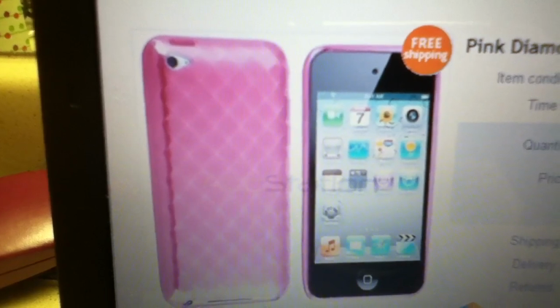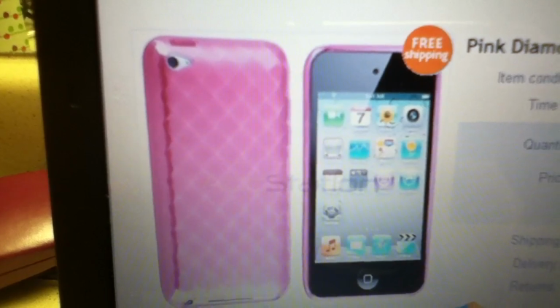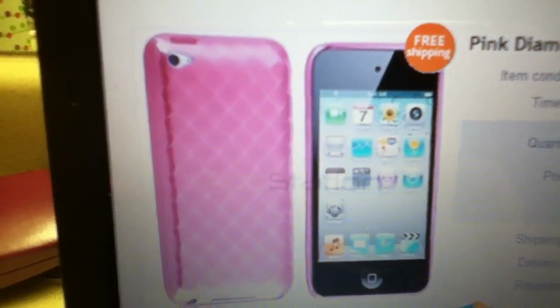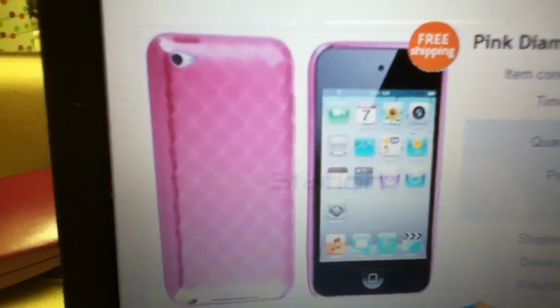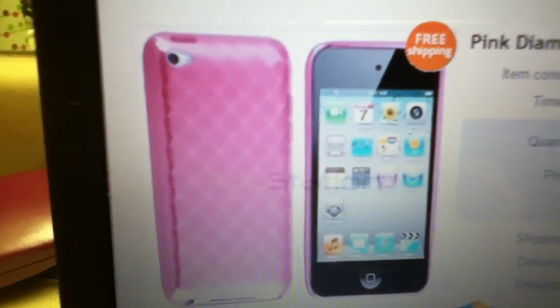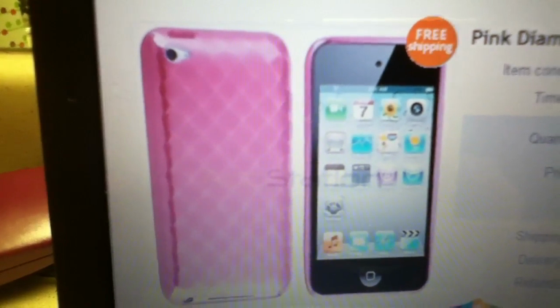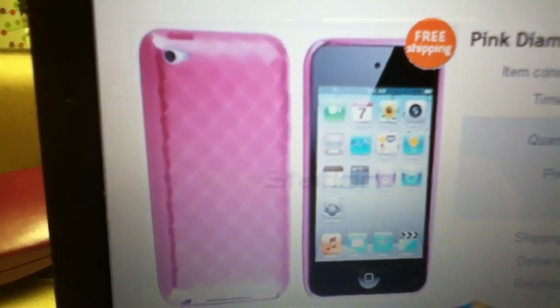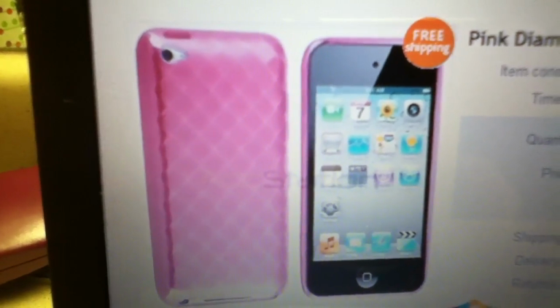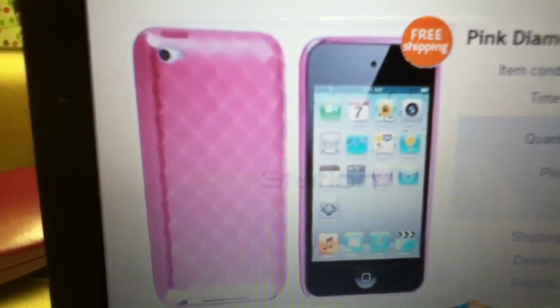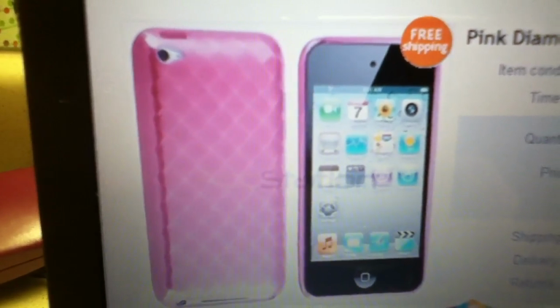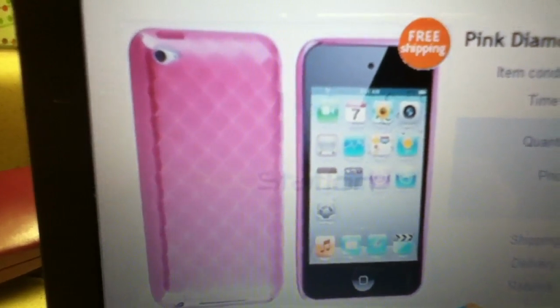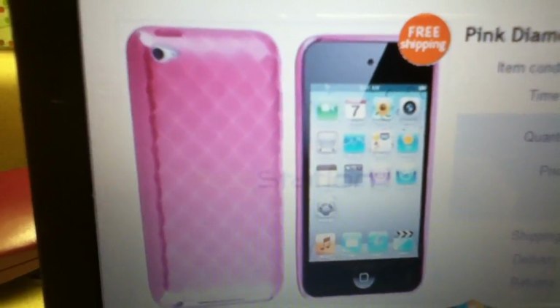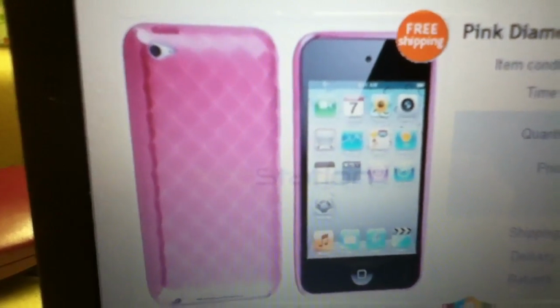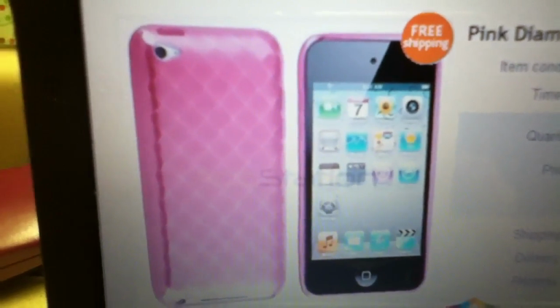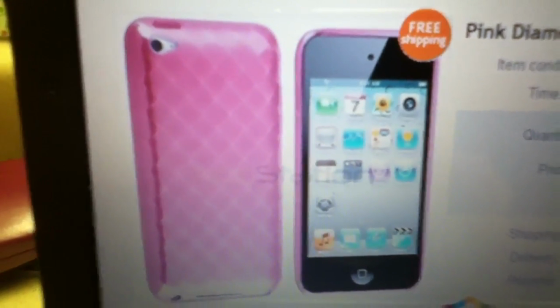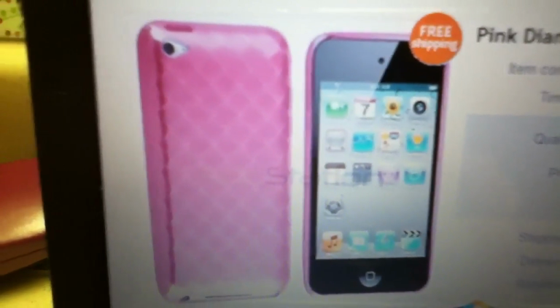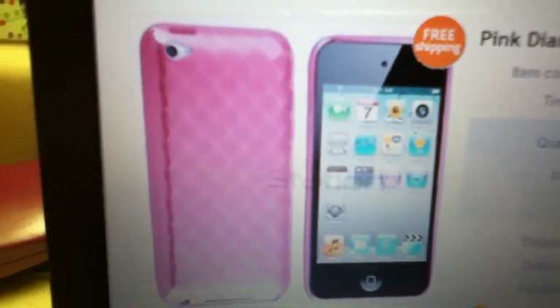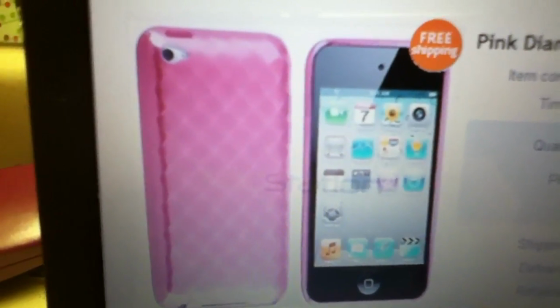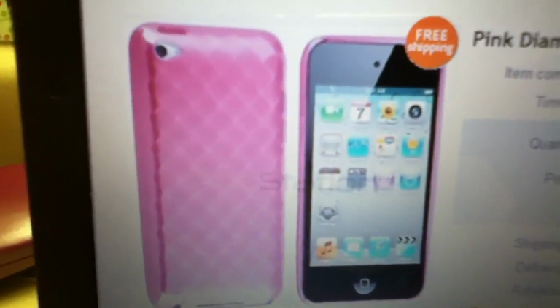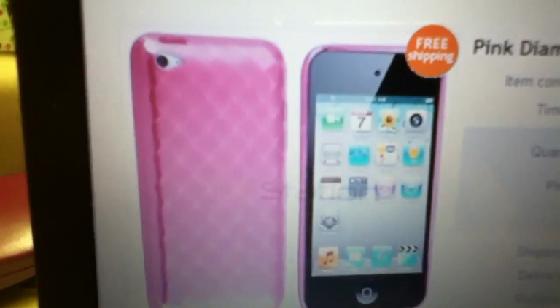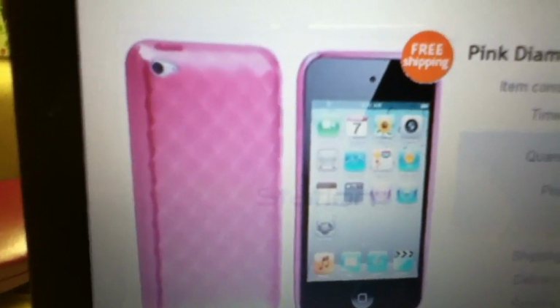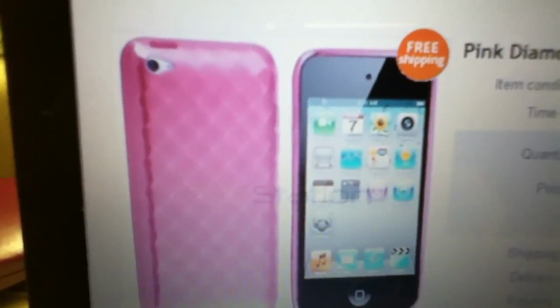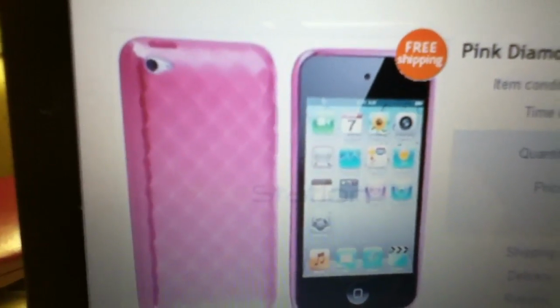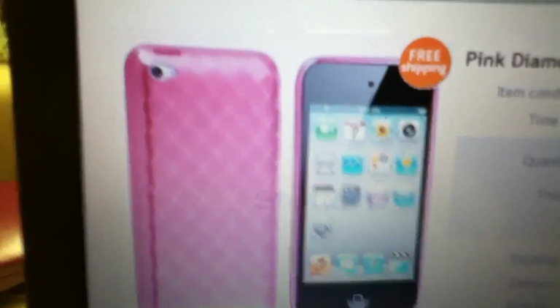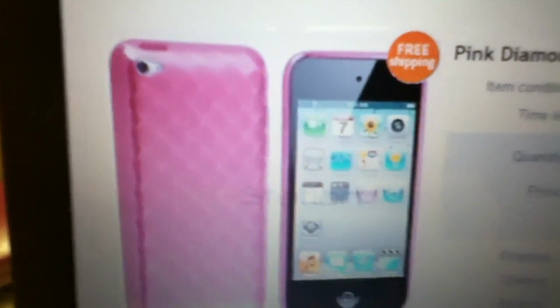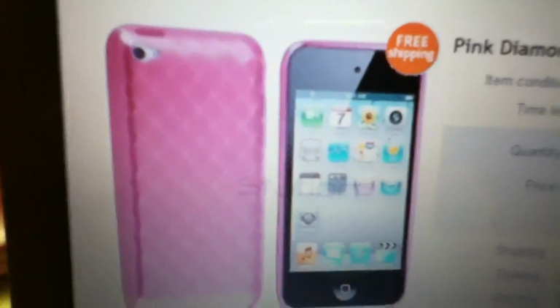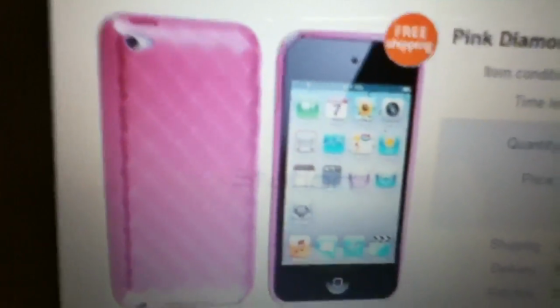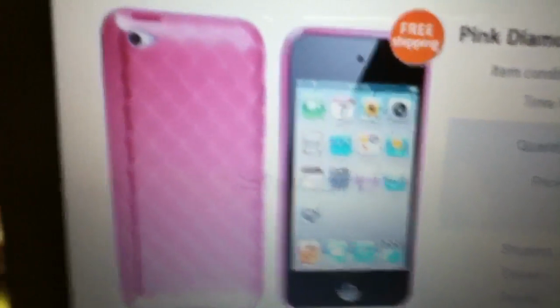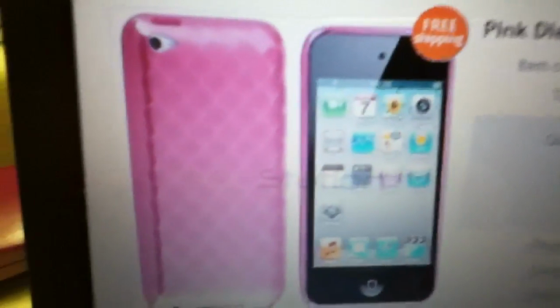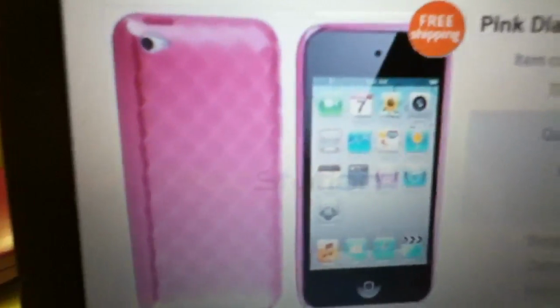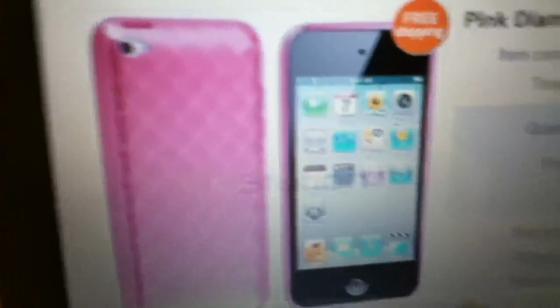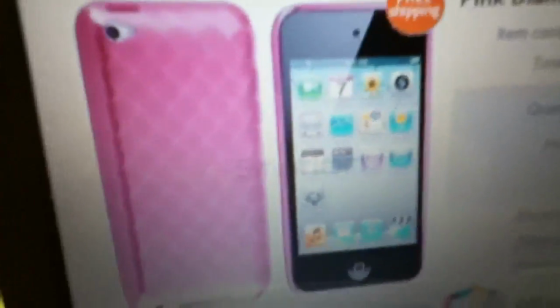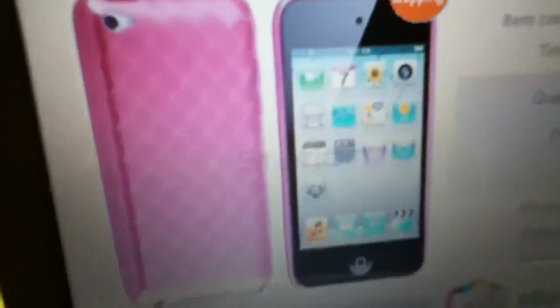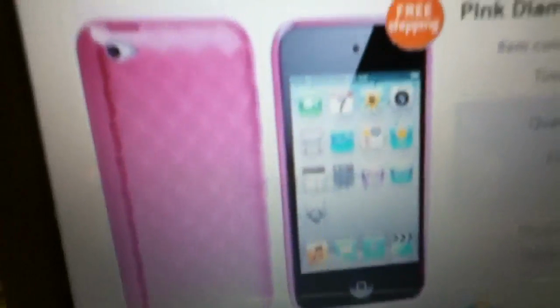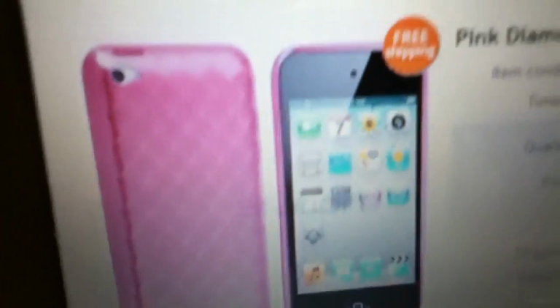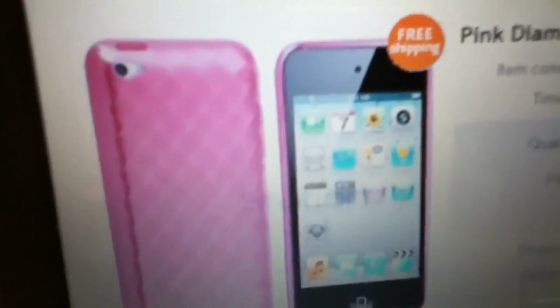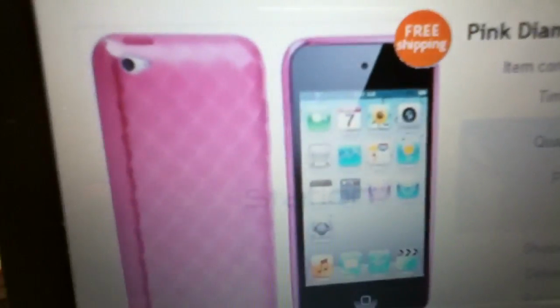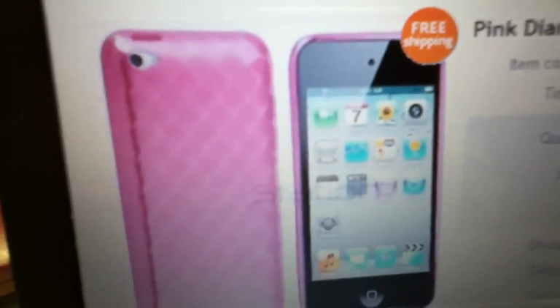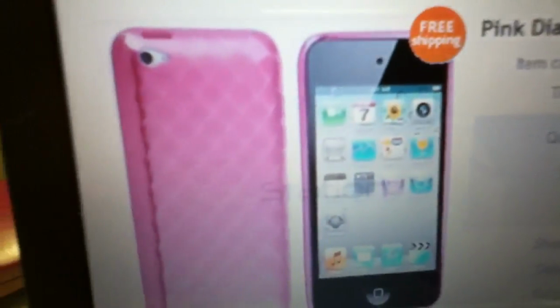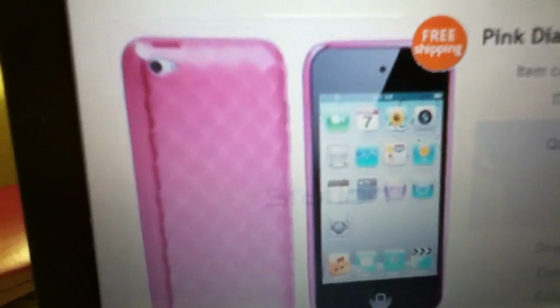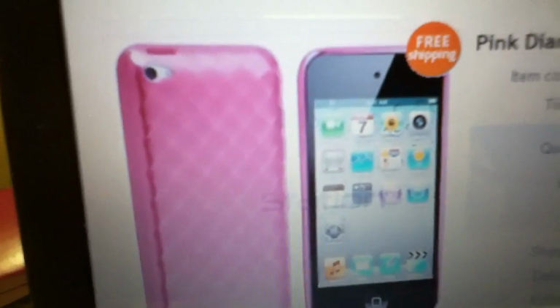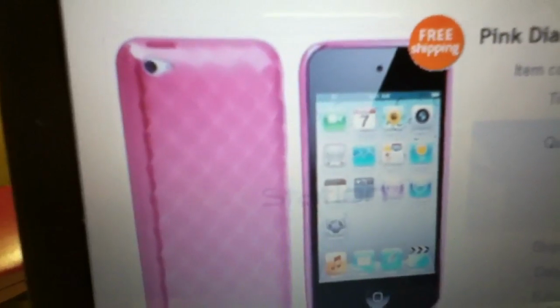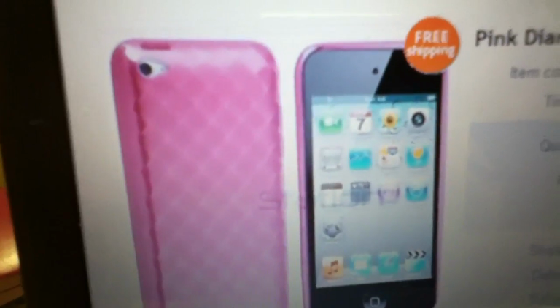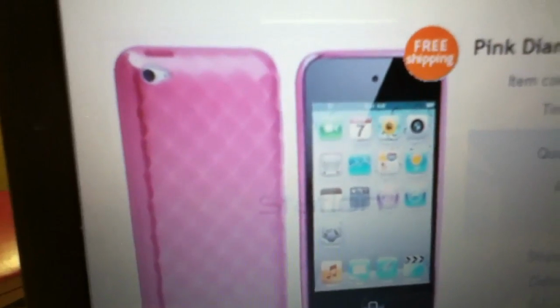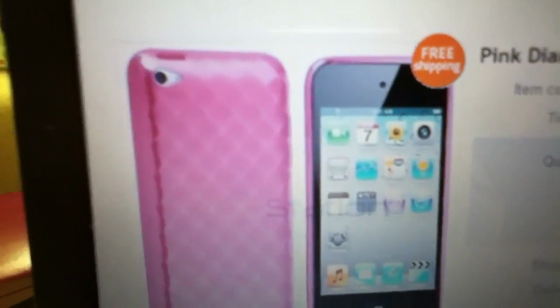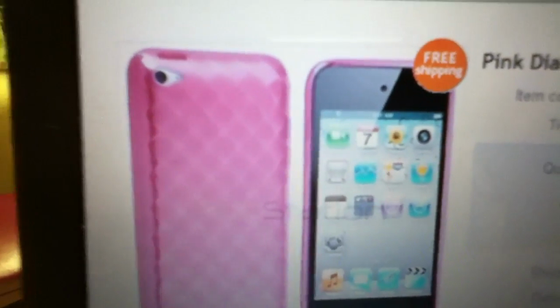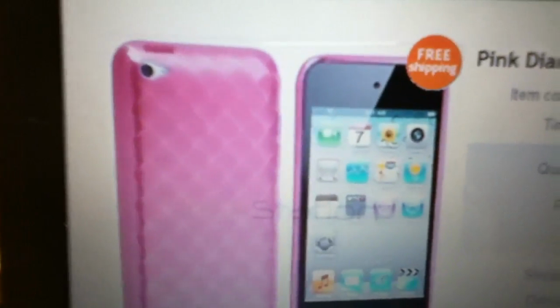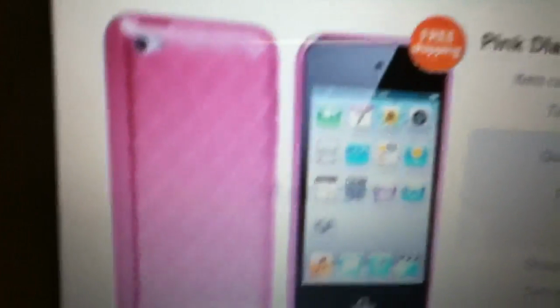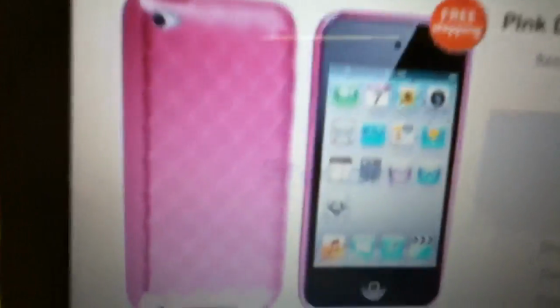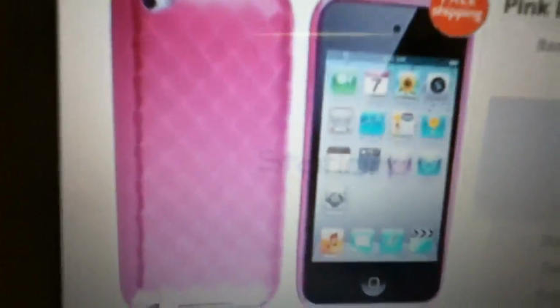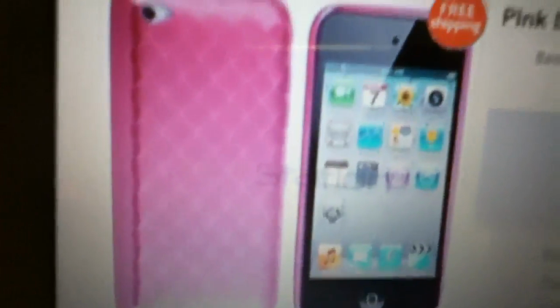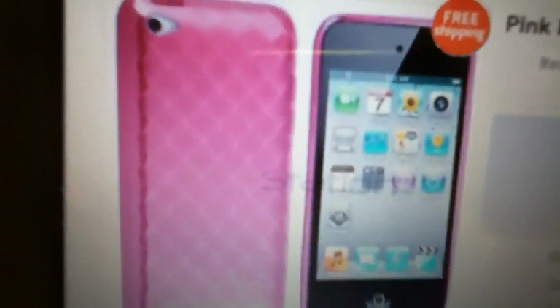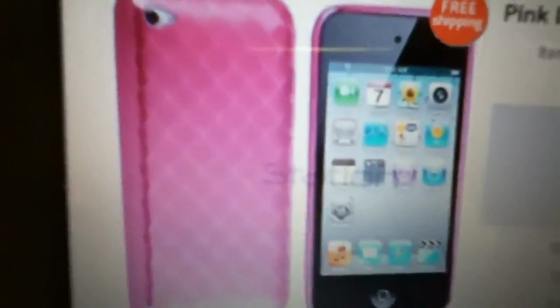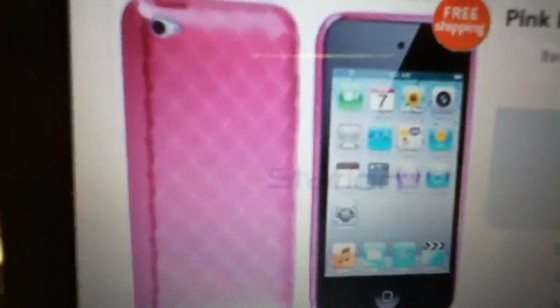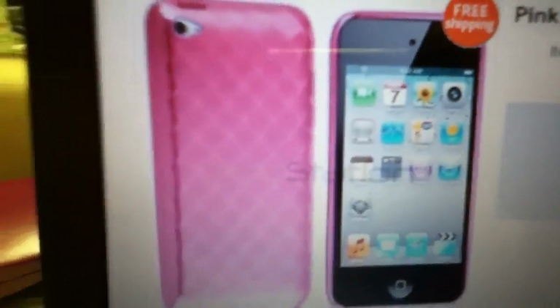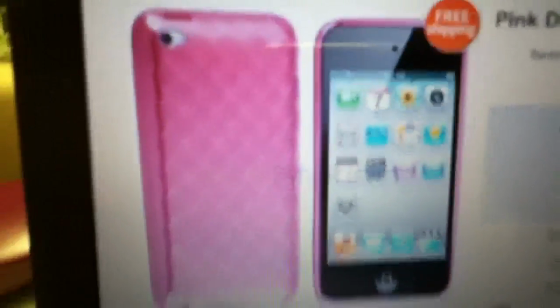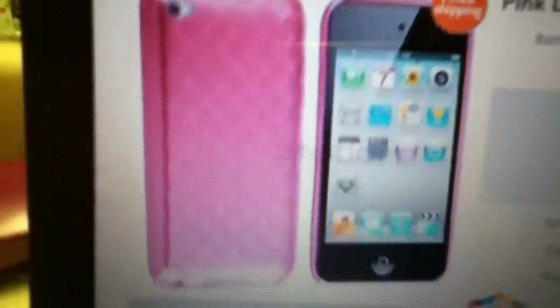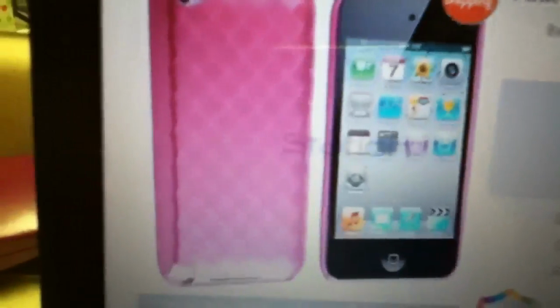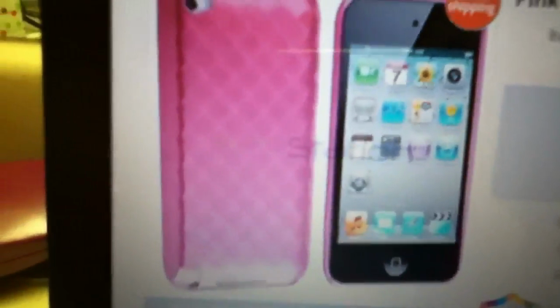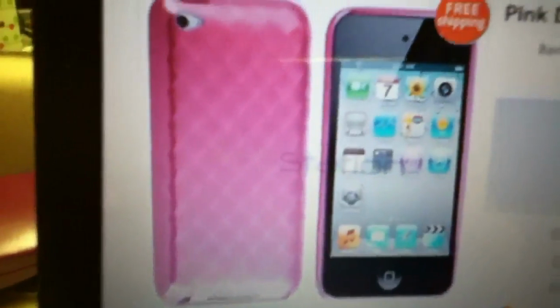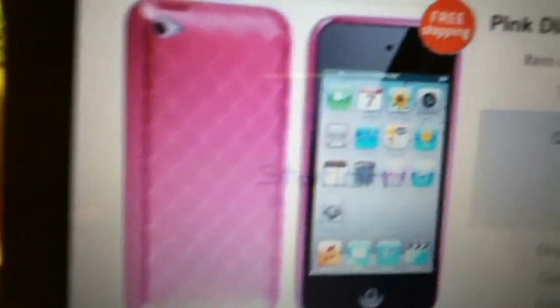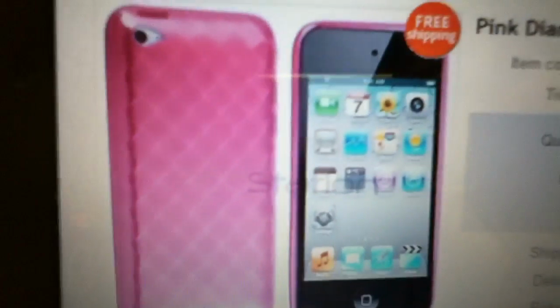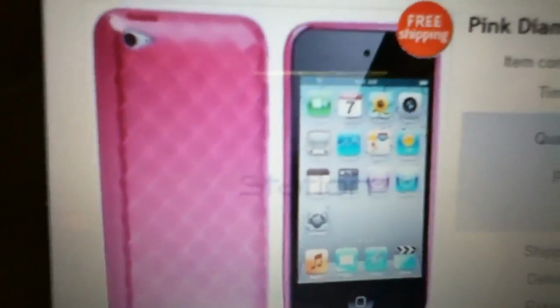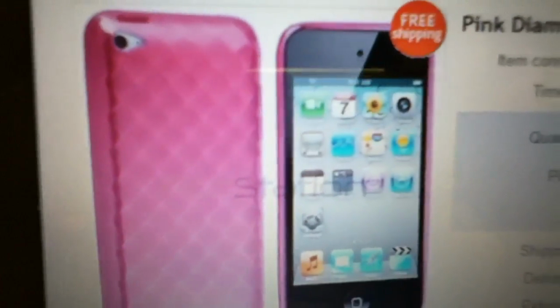Hey everyone, this video is not about Webkinz, it's about — I ordered an iPod Touch case.